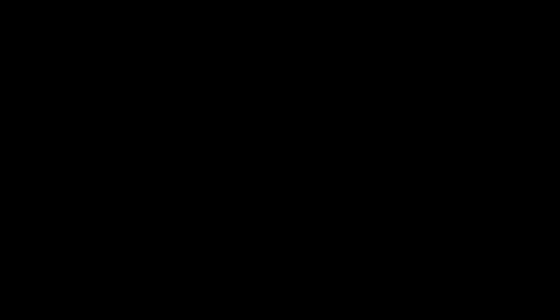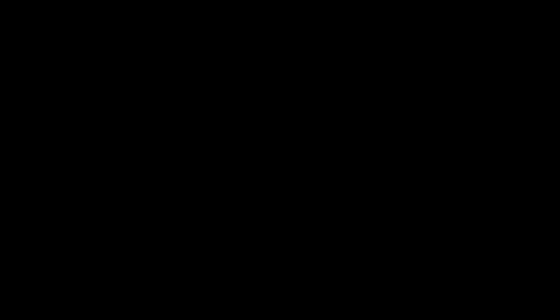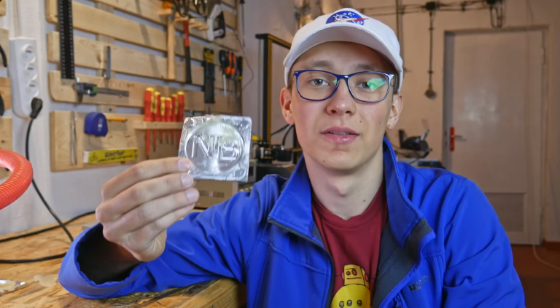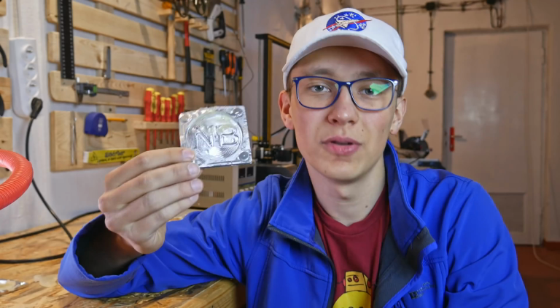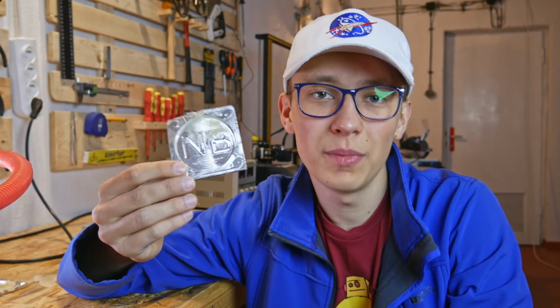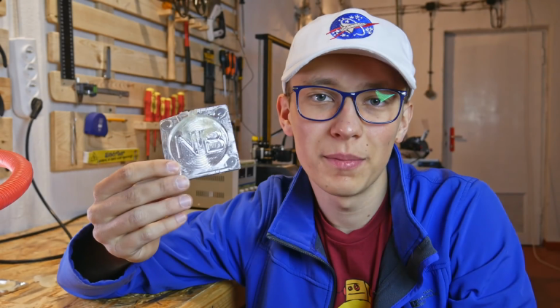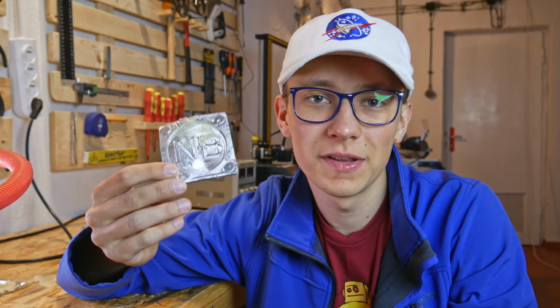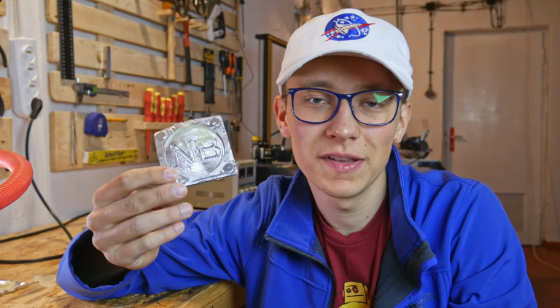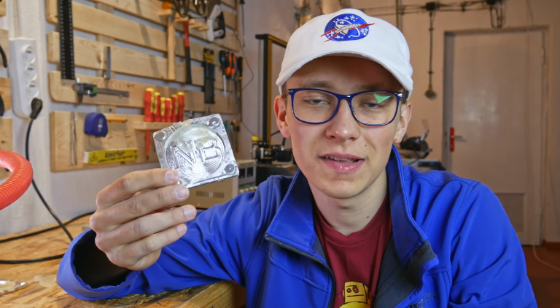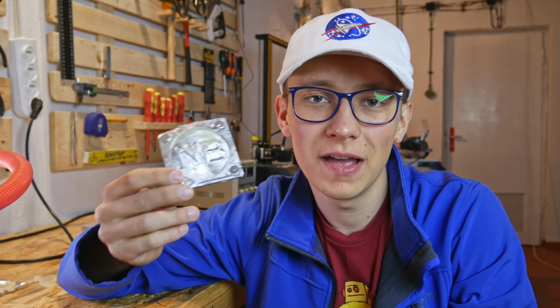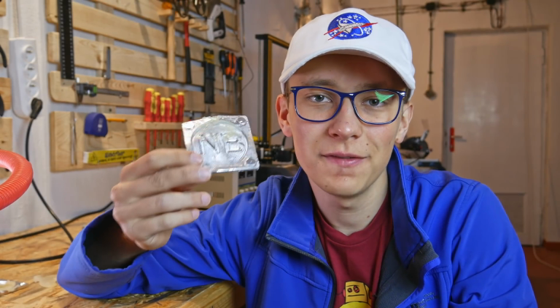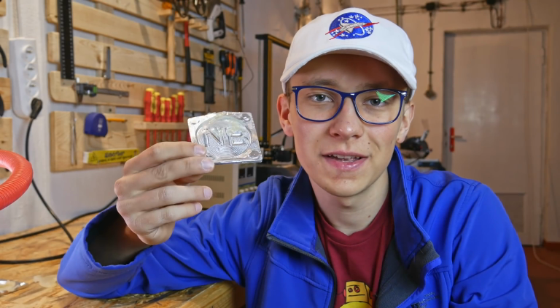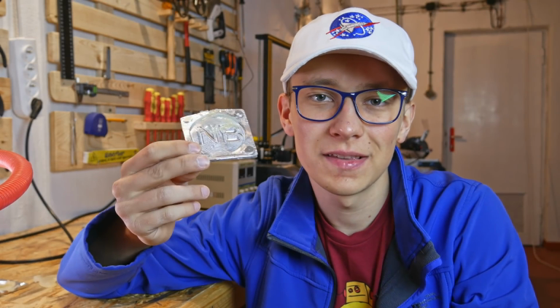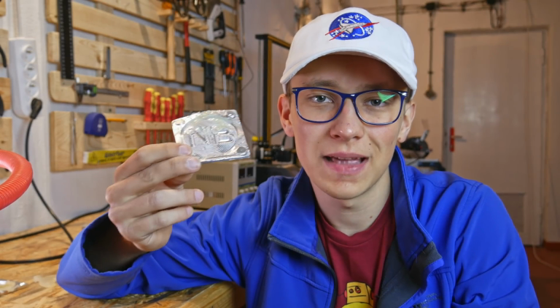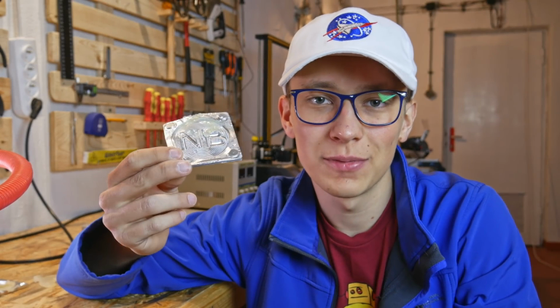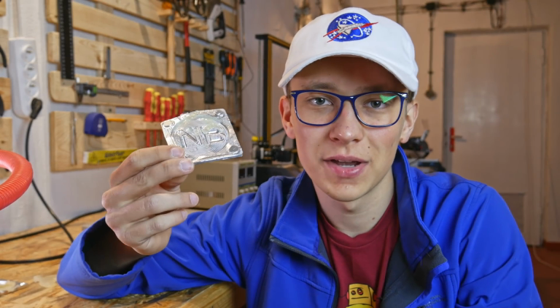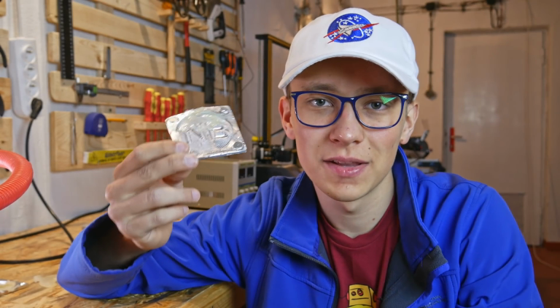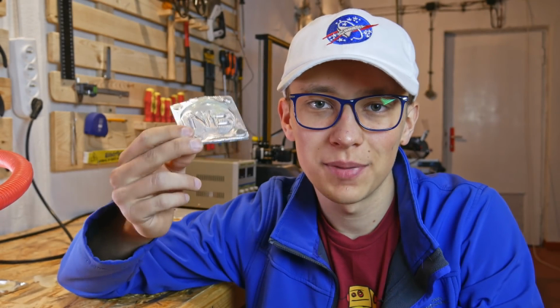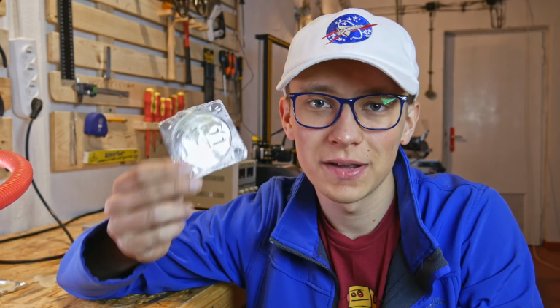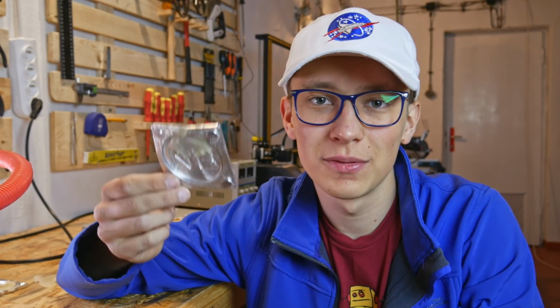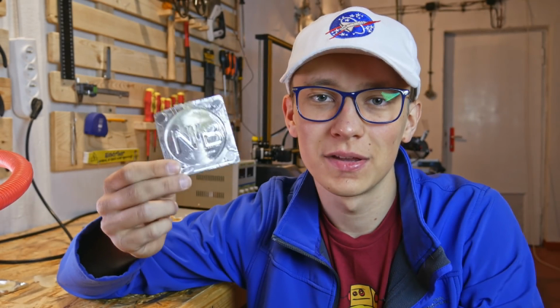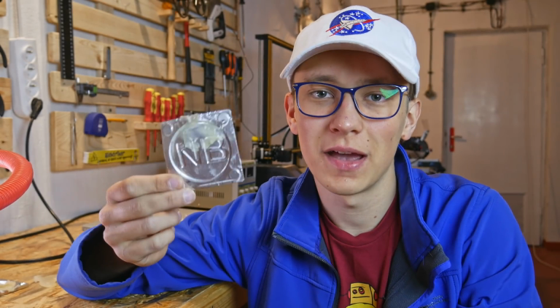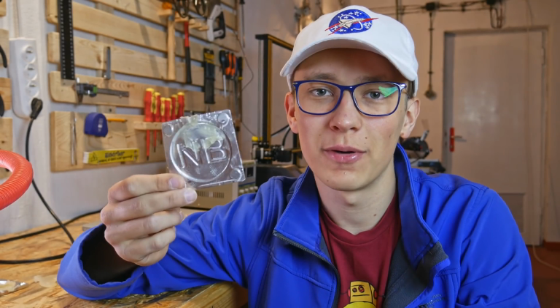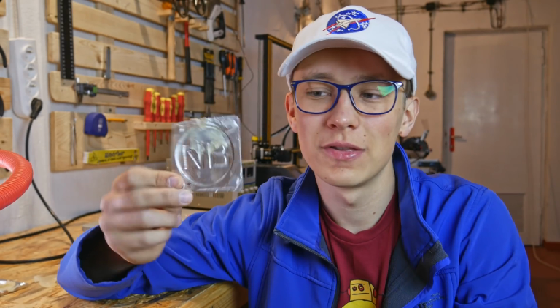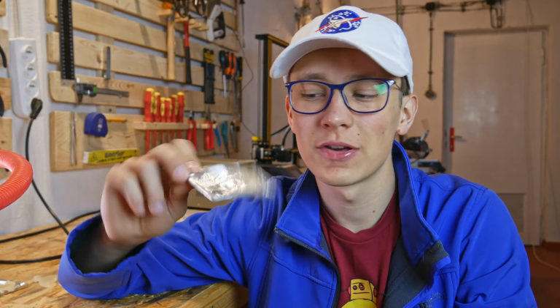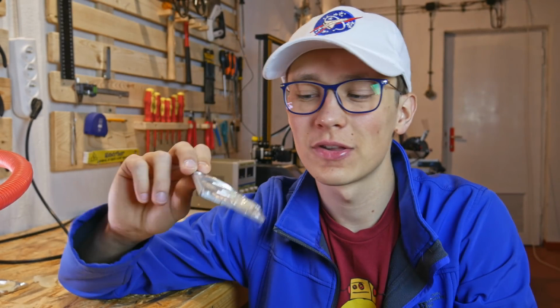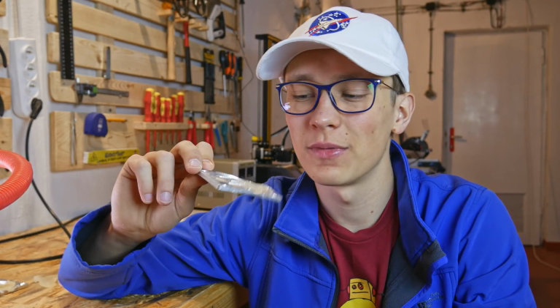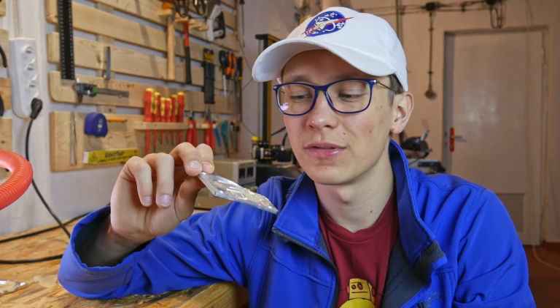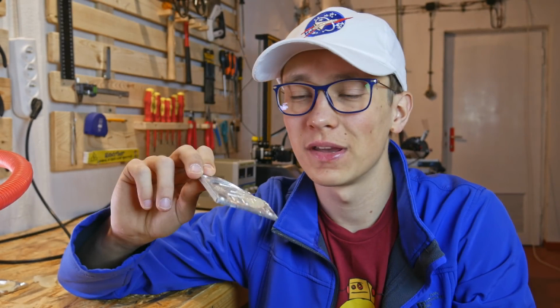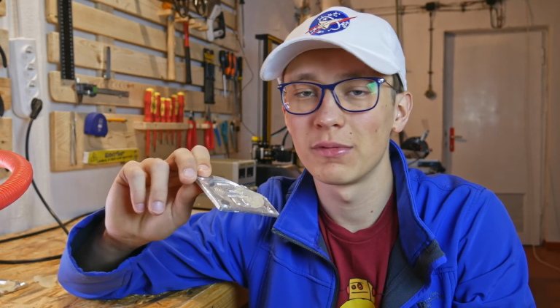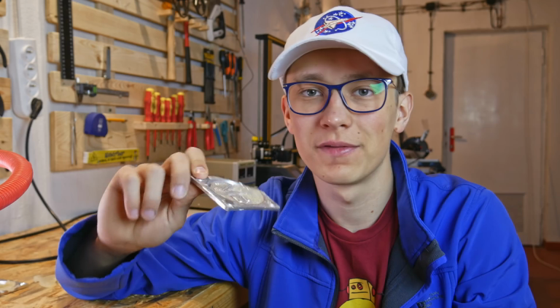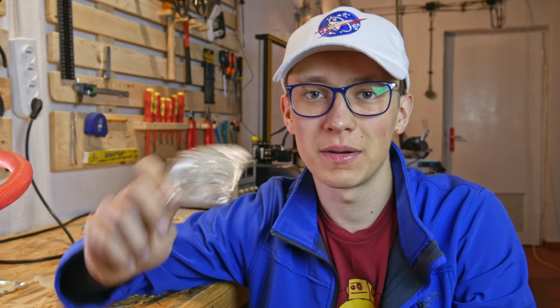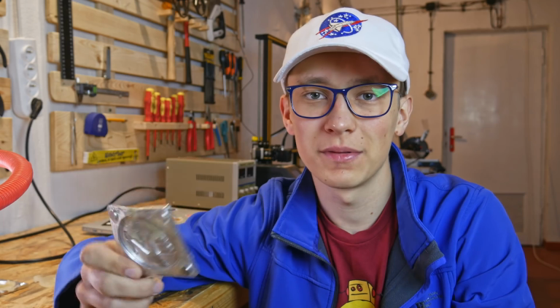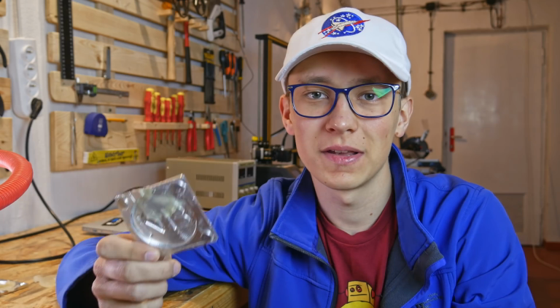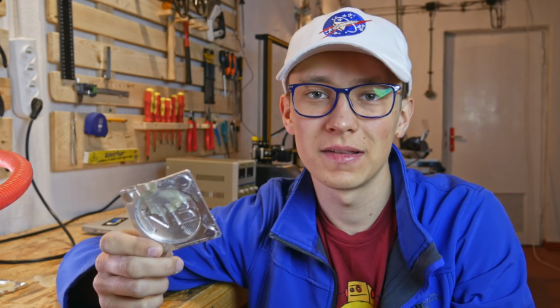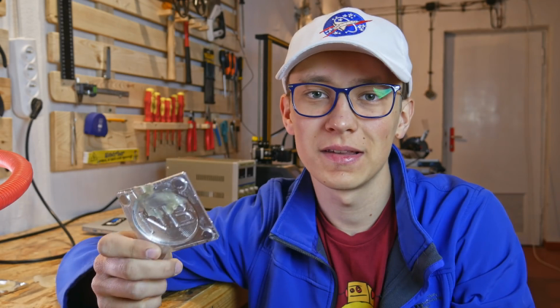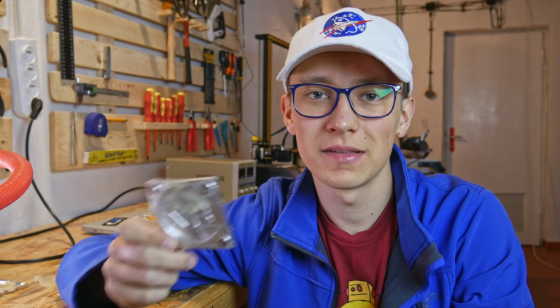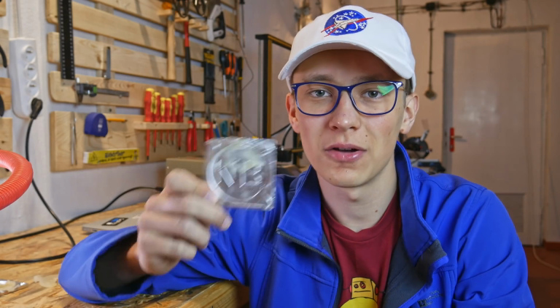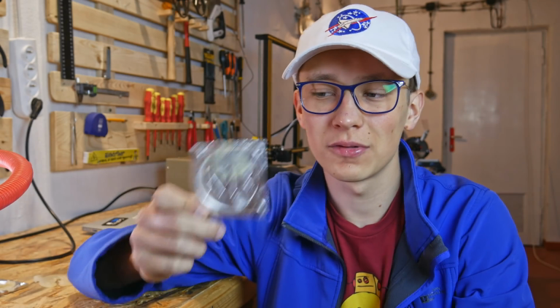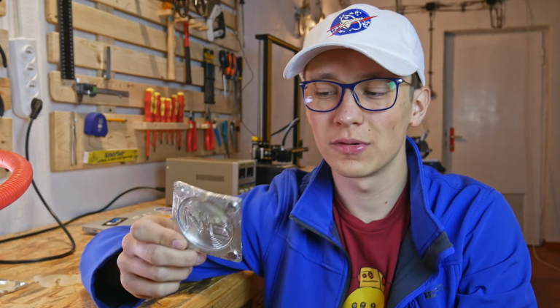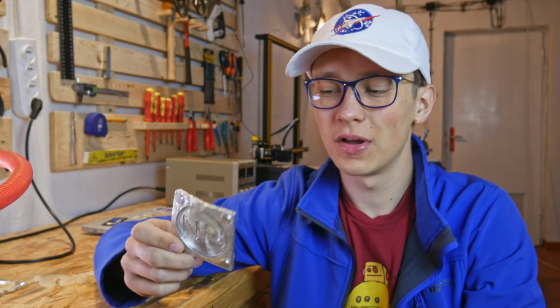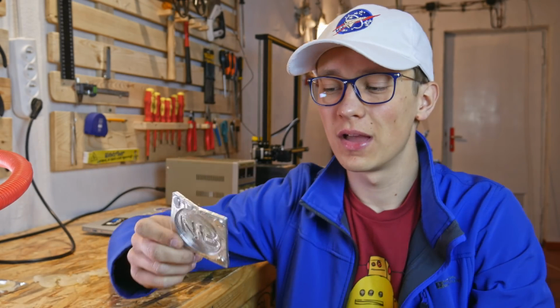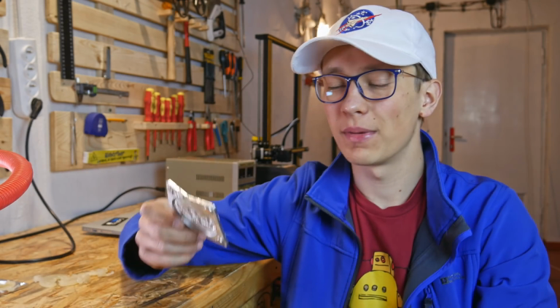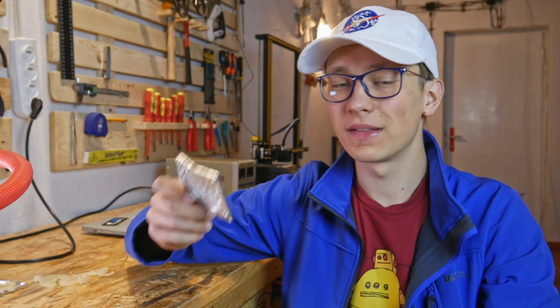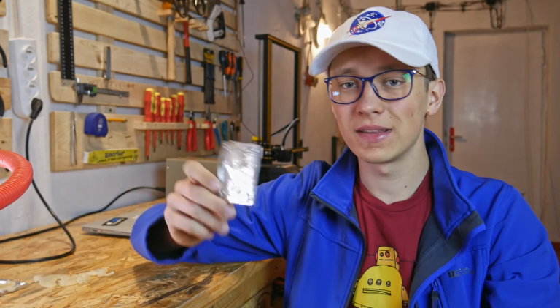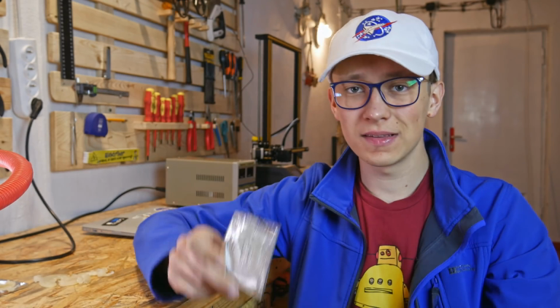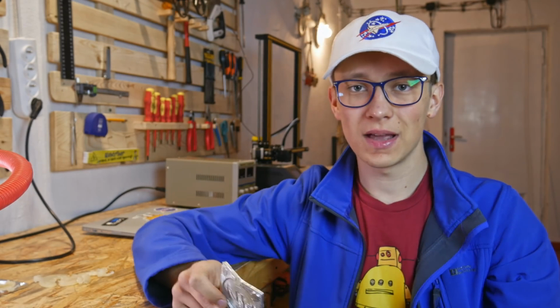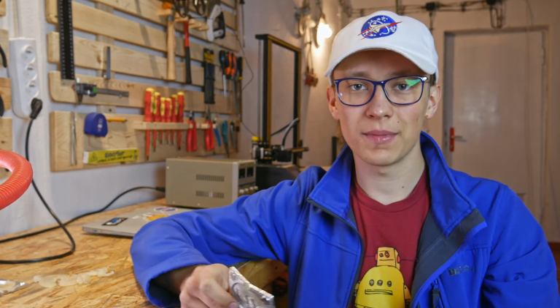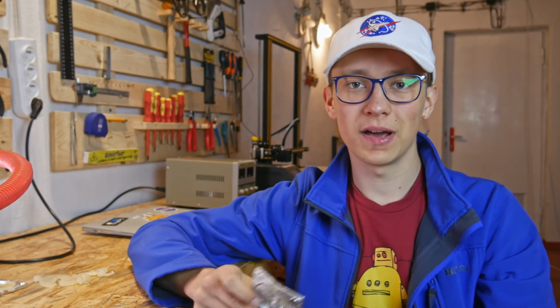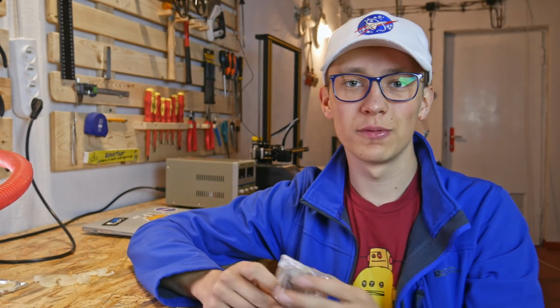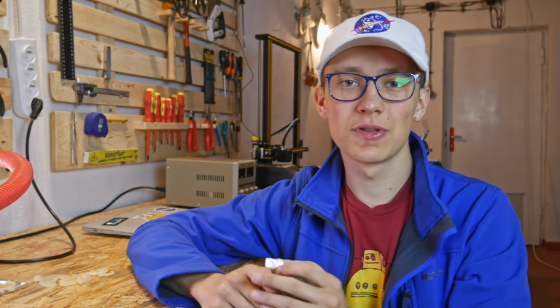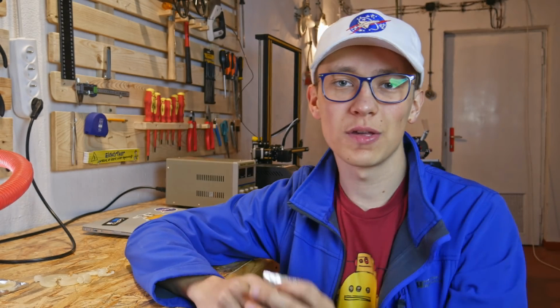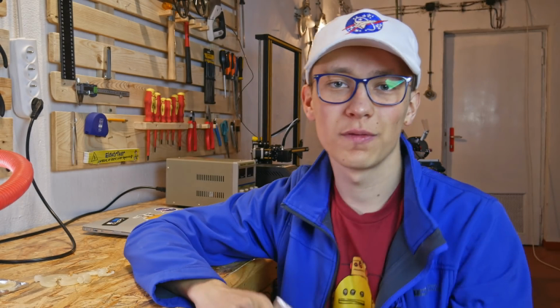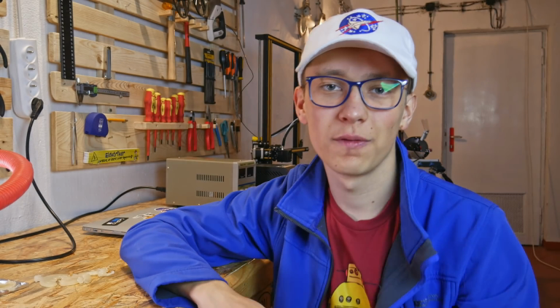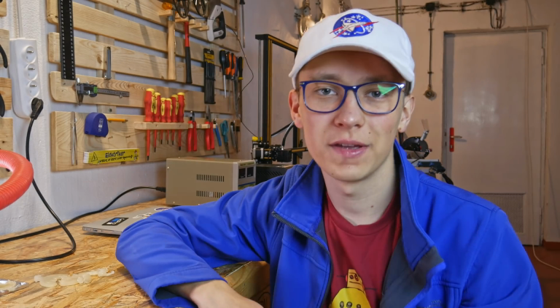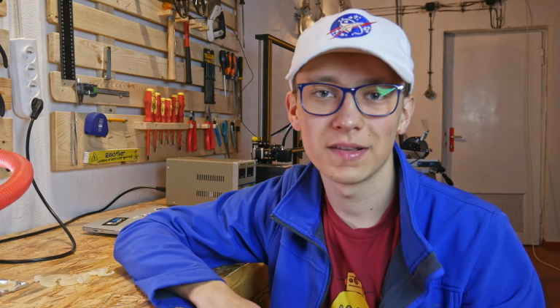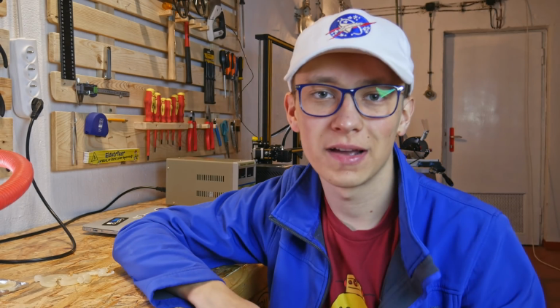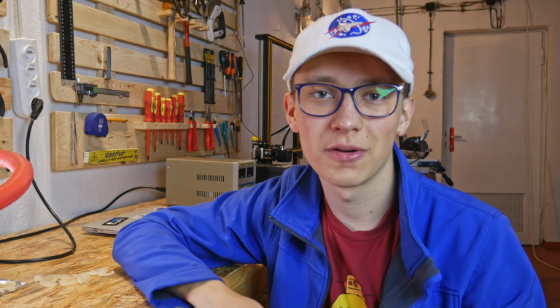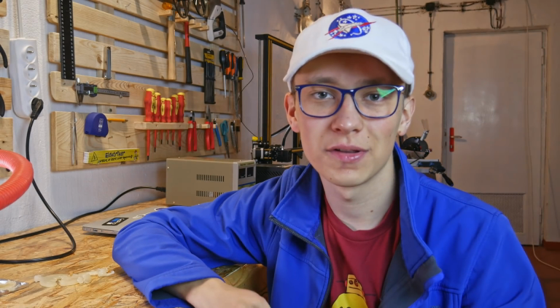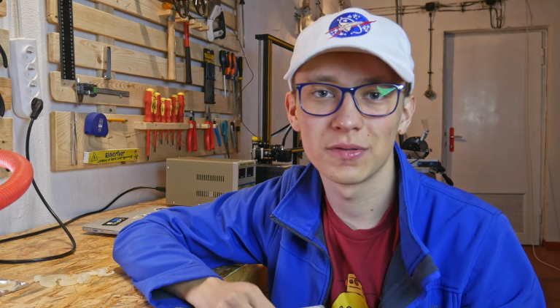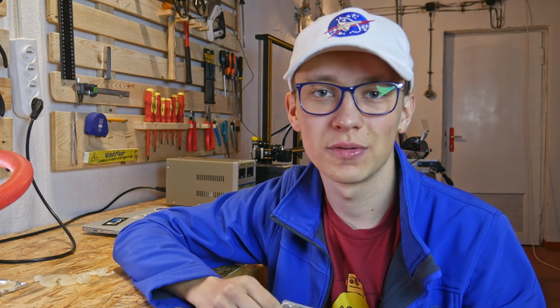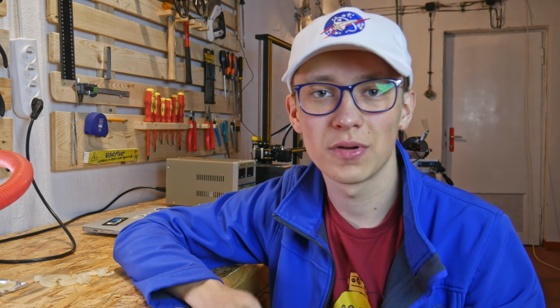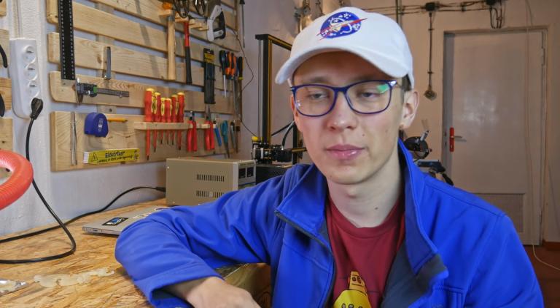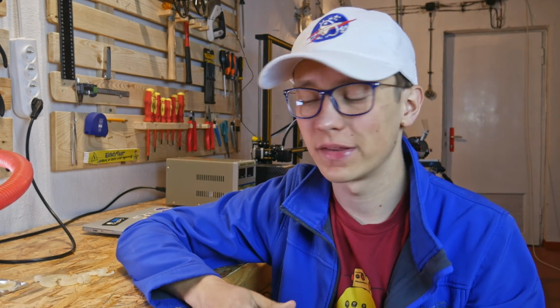Do you remember this? I think it's time to get back to DIY injection molding with Dremel CNC and hot glue, but this time I will change a few things according to your comments.